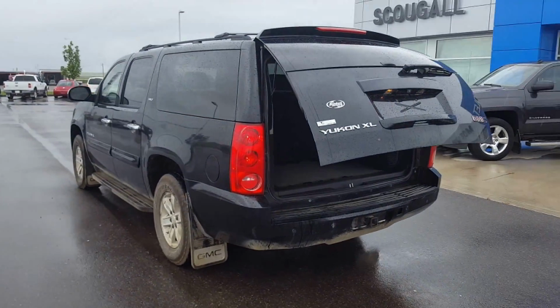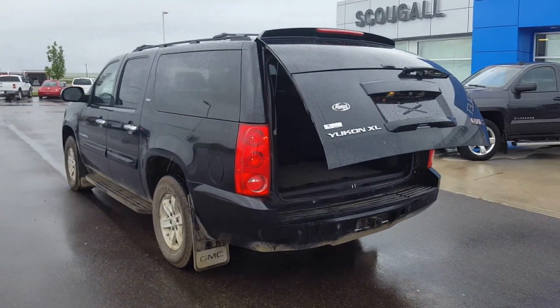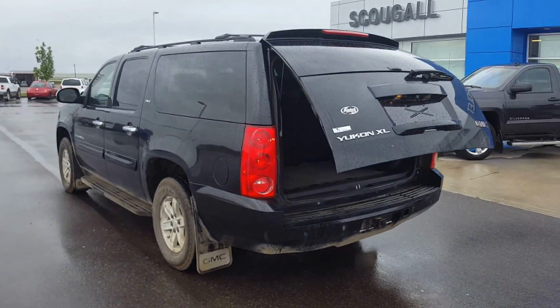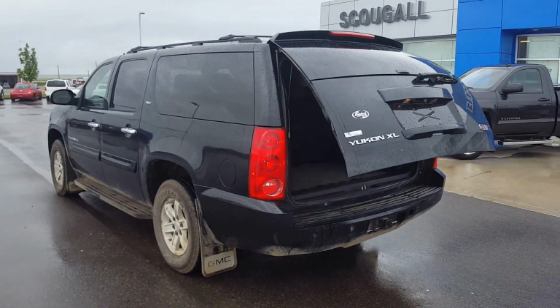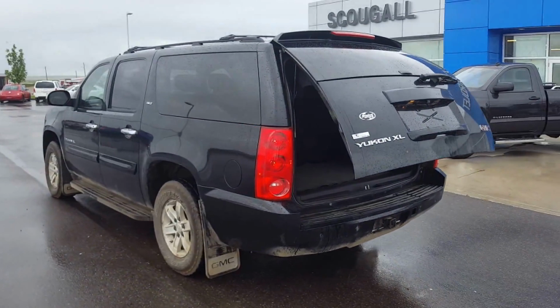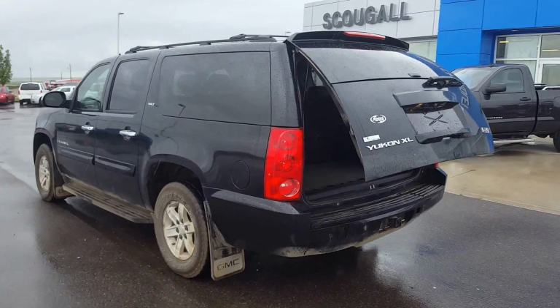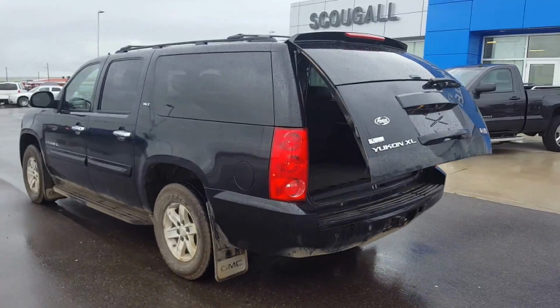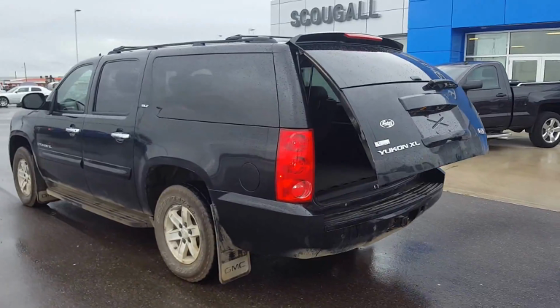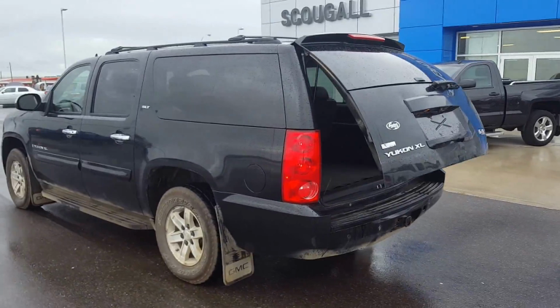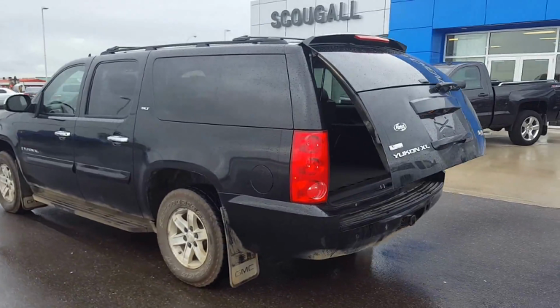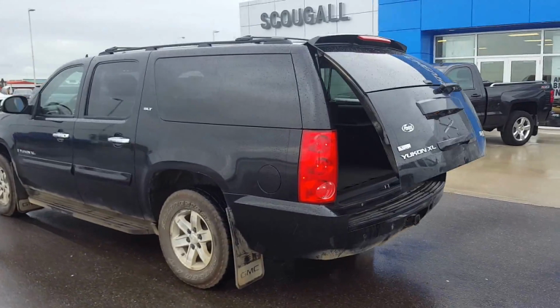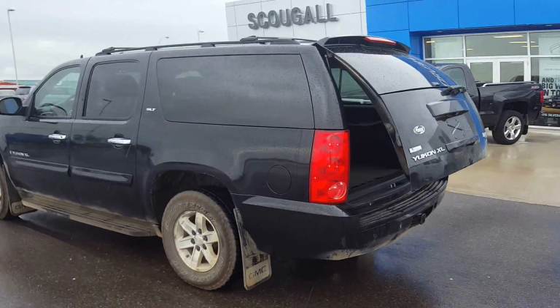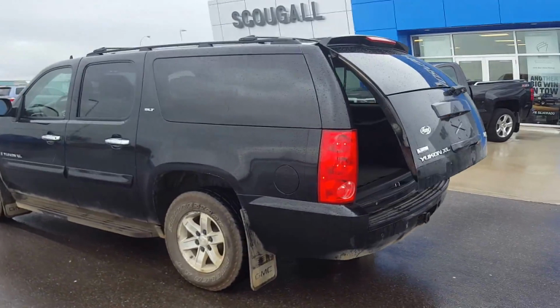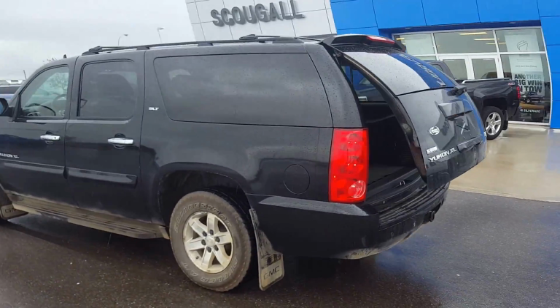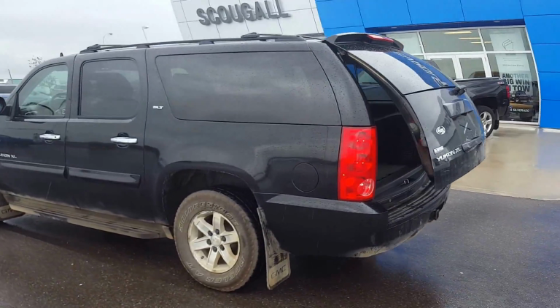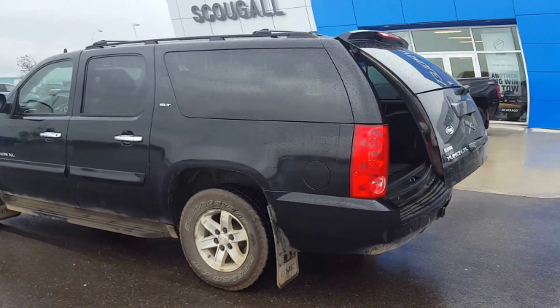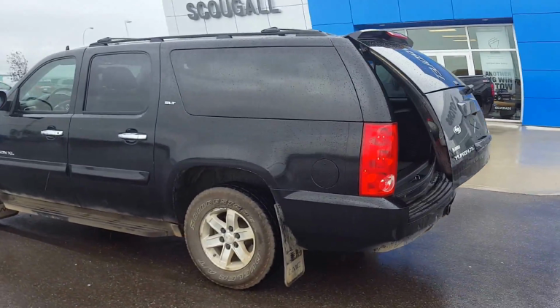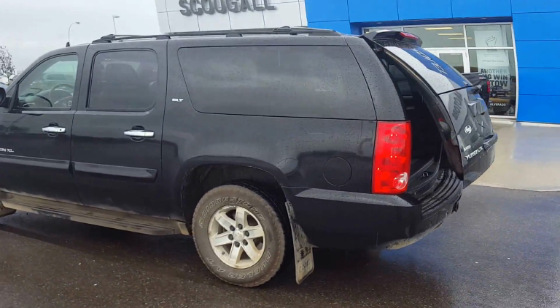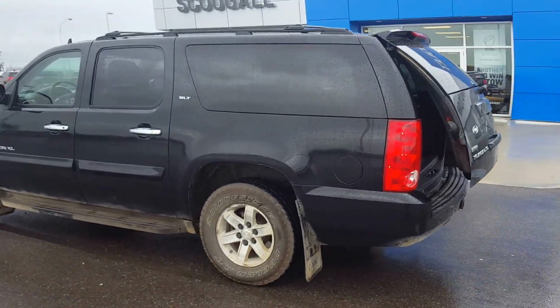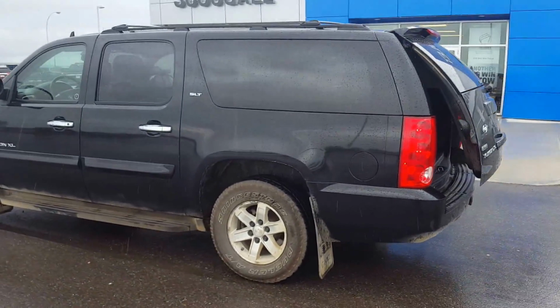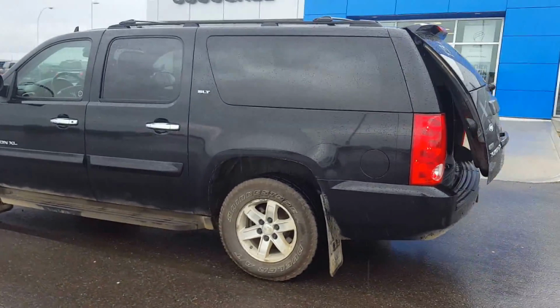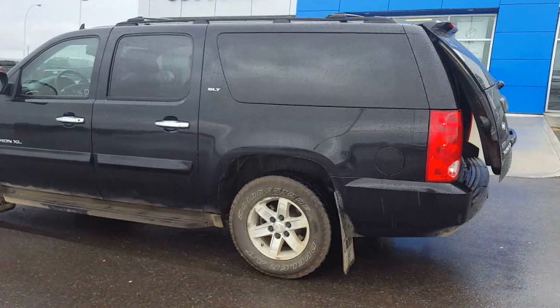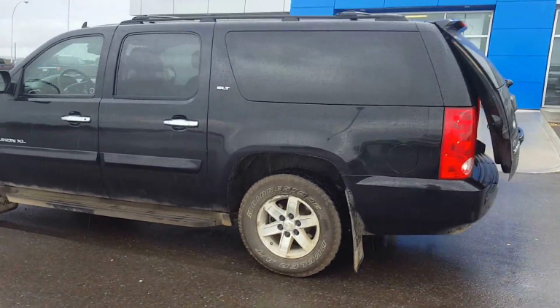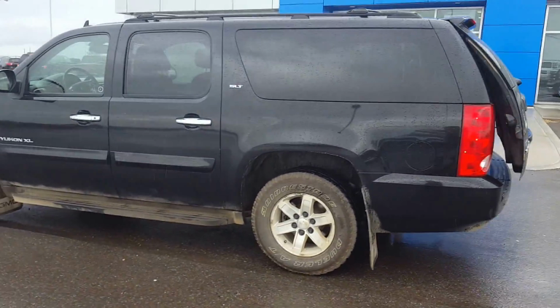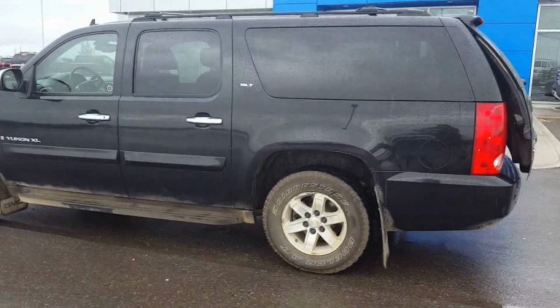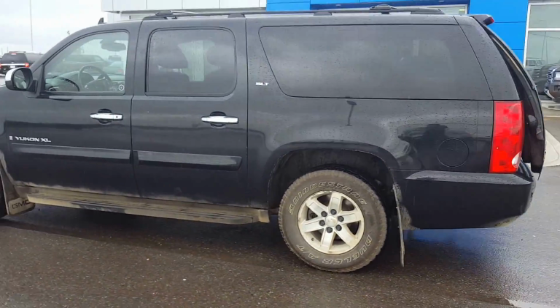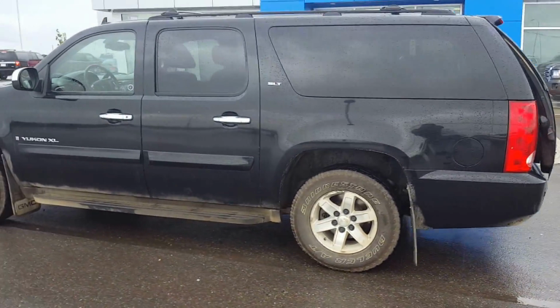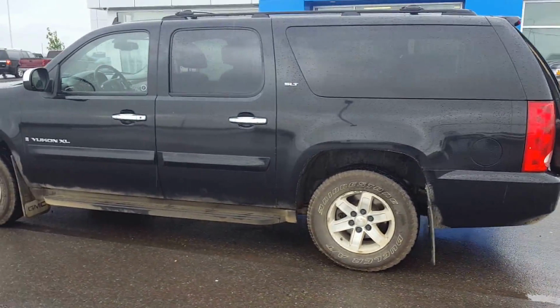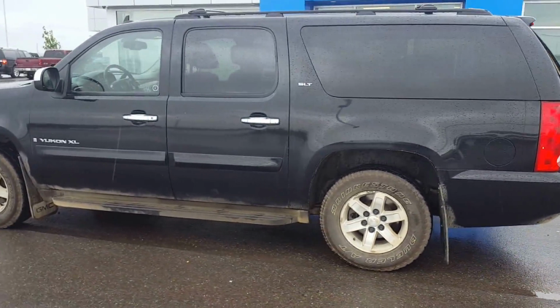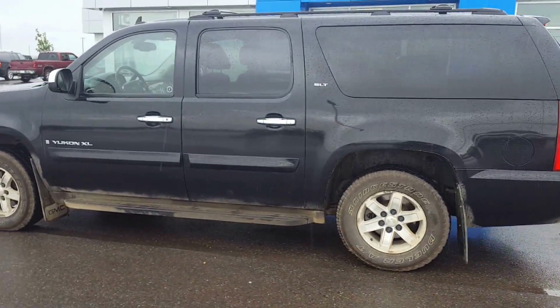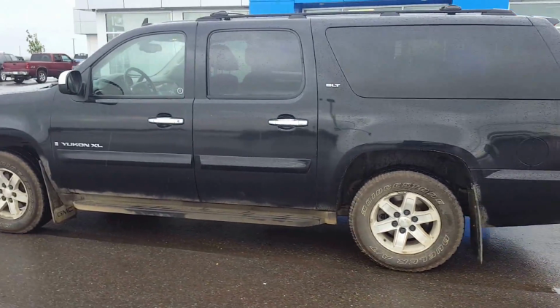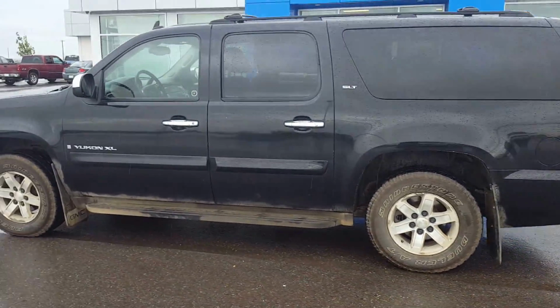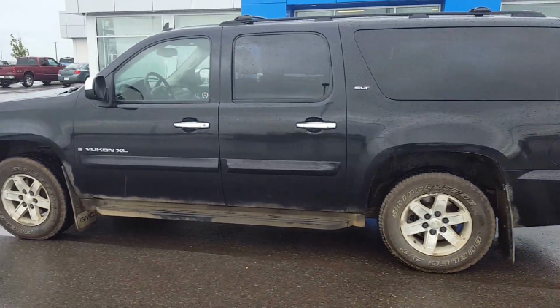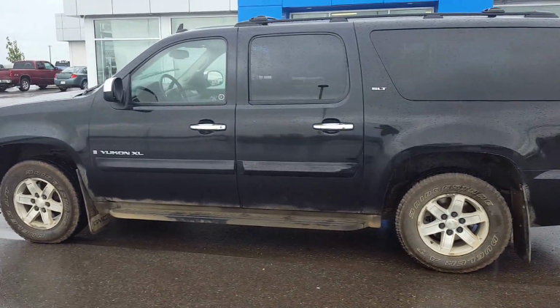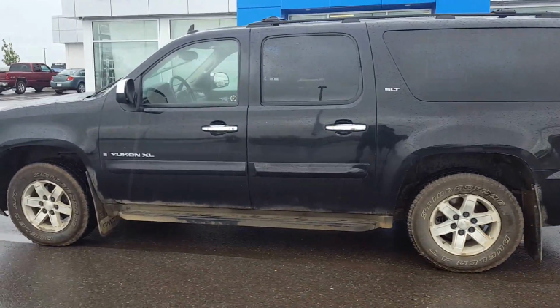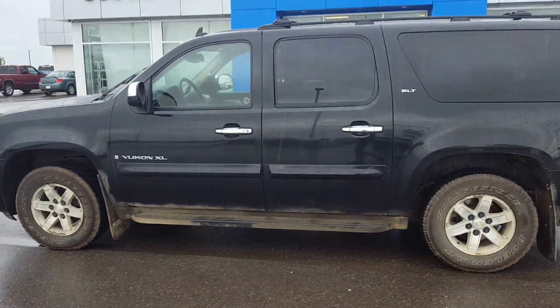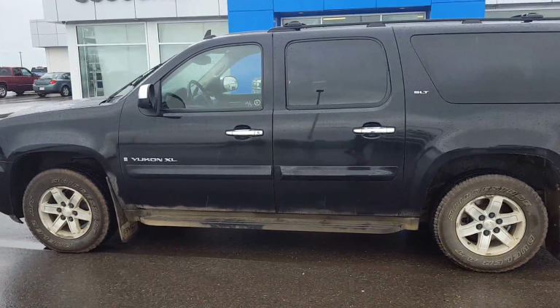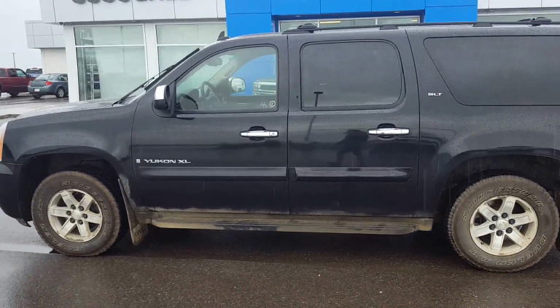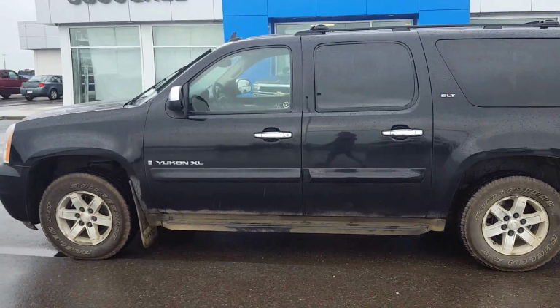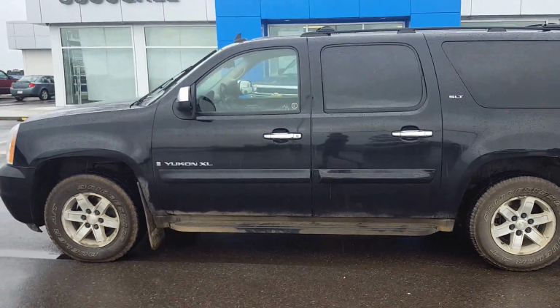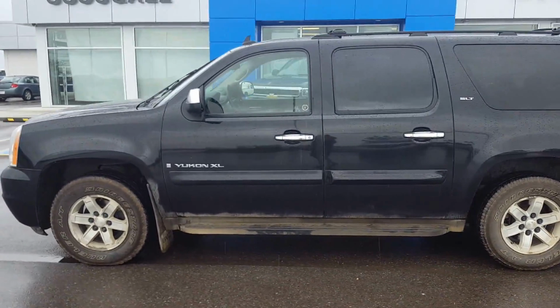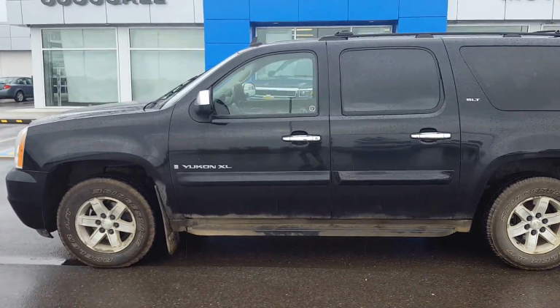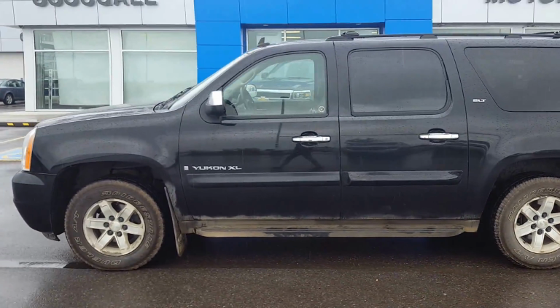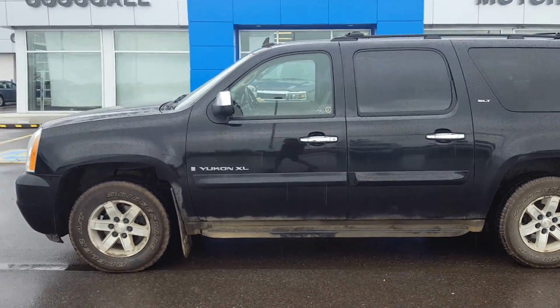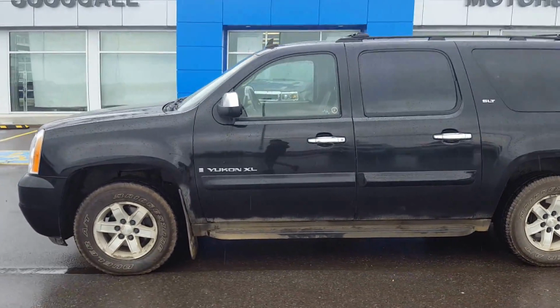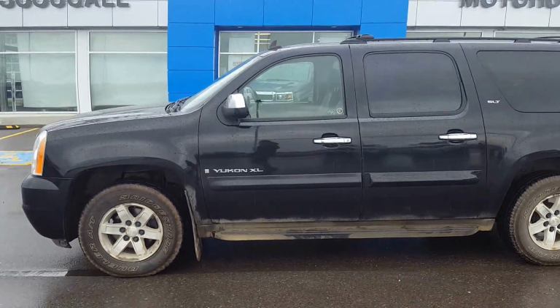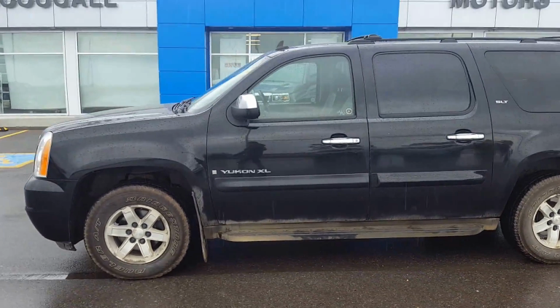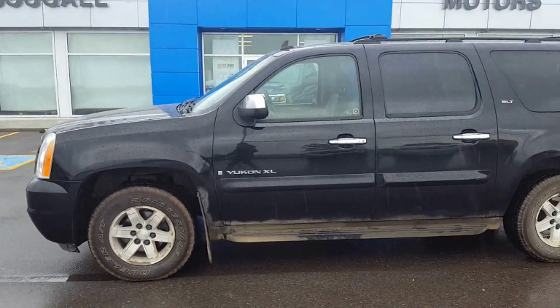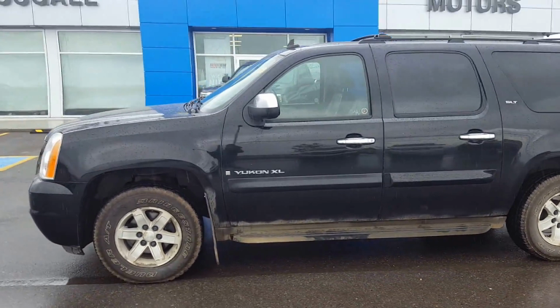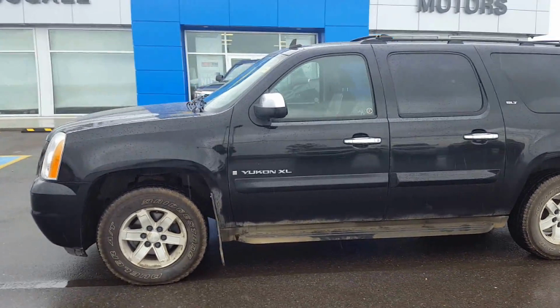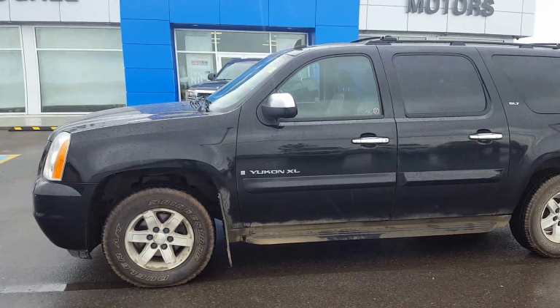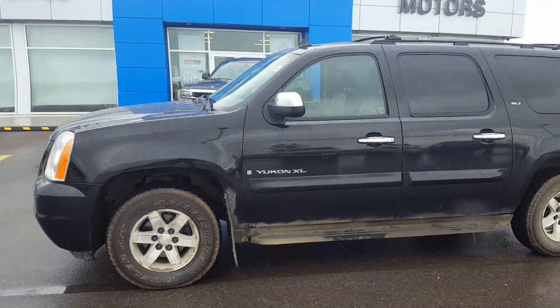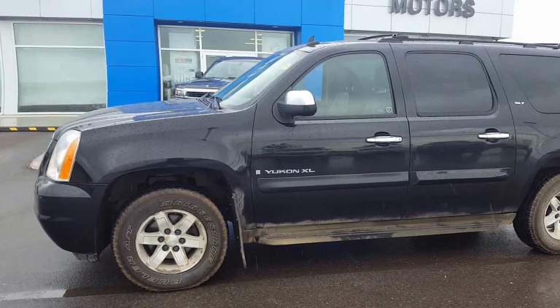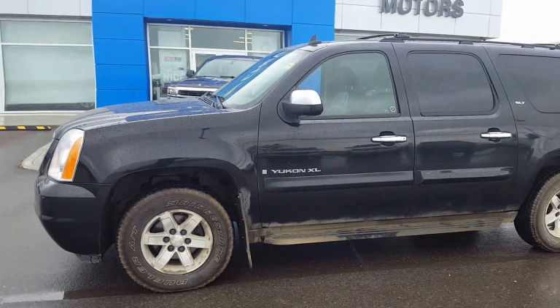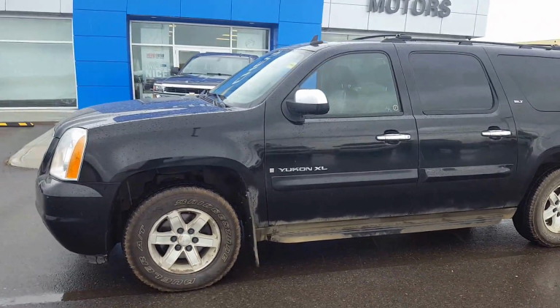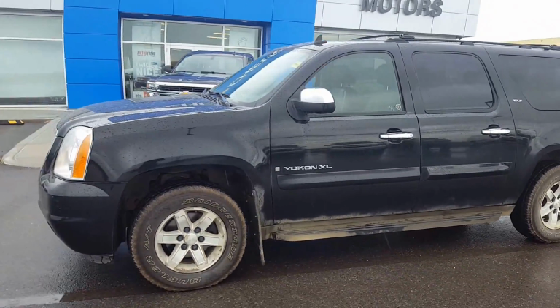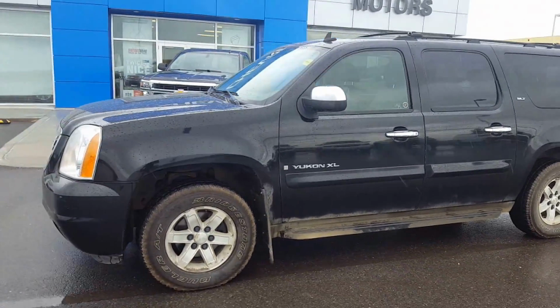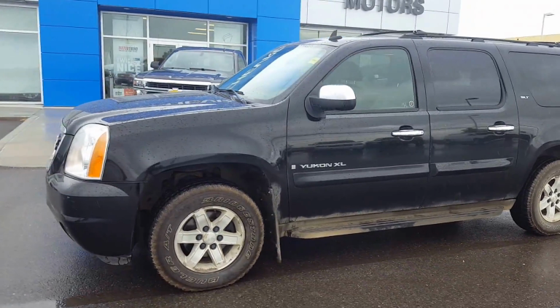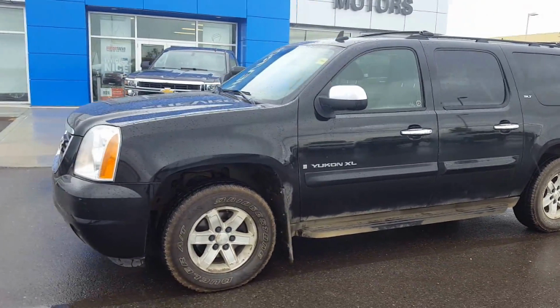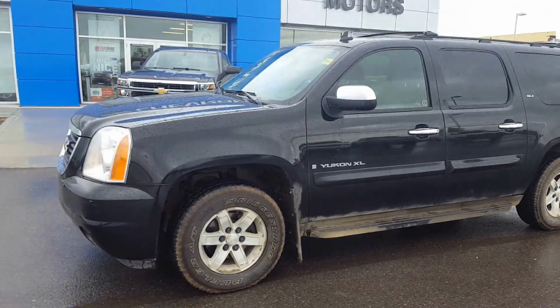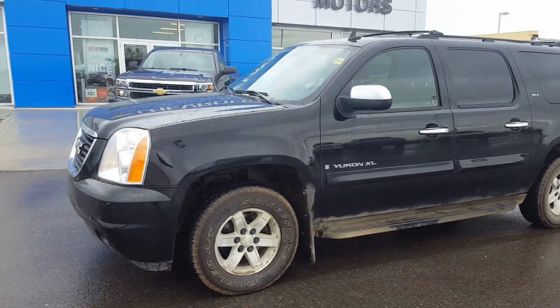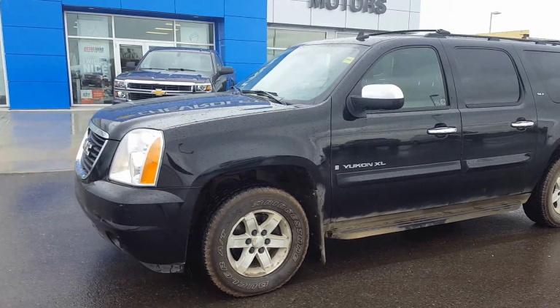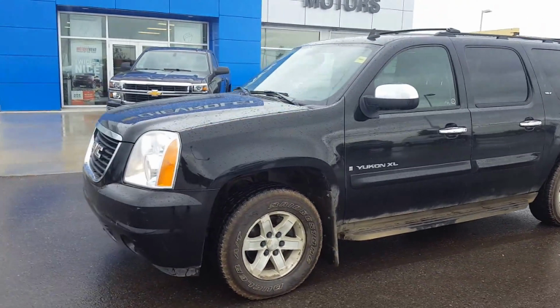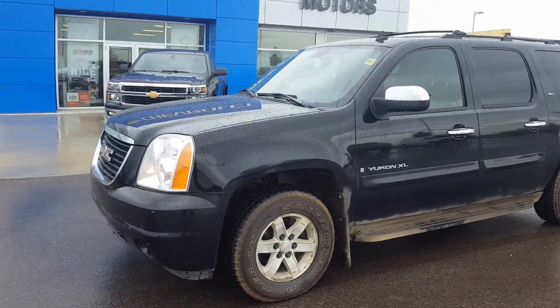To view this unit and others, give us a call today at 403-553-3311, or visit us on the web at scougallmotors.com.